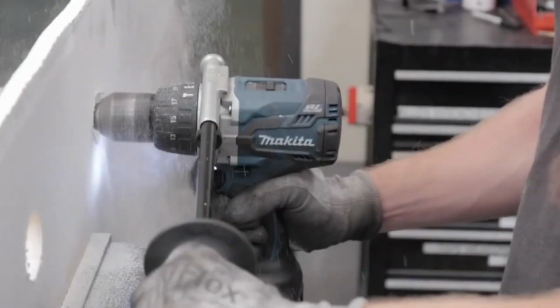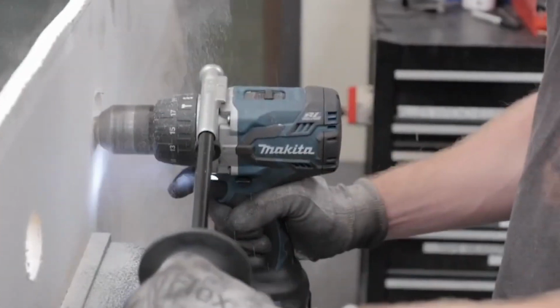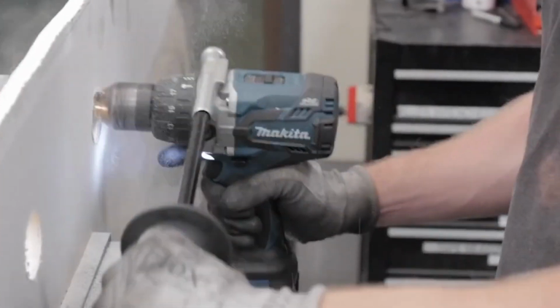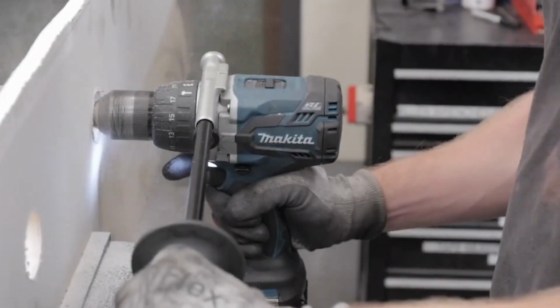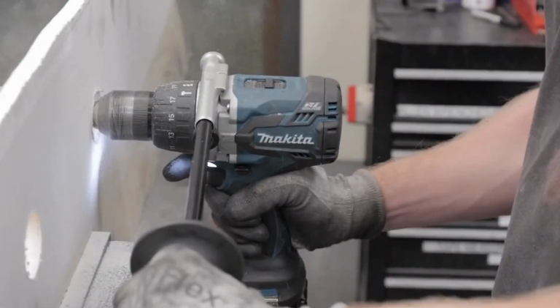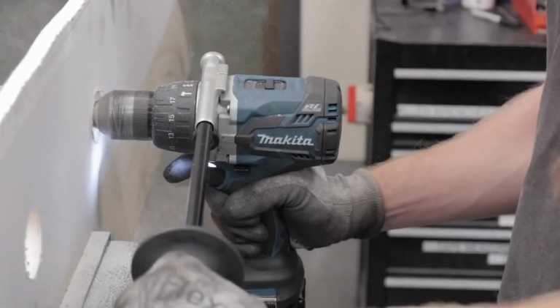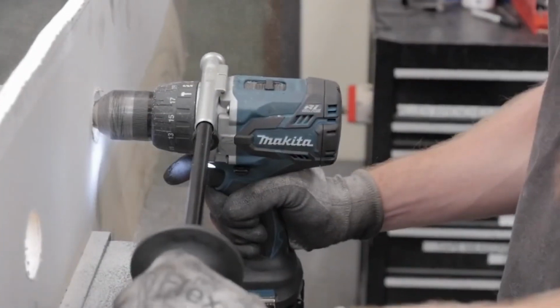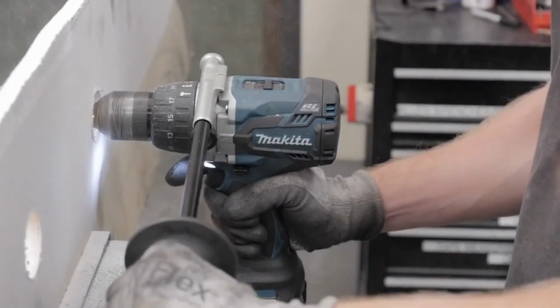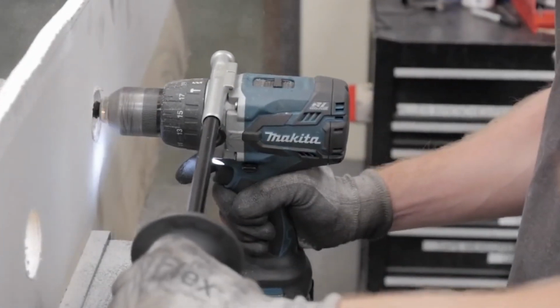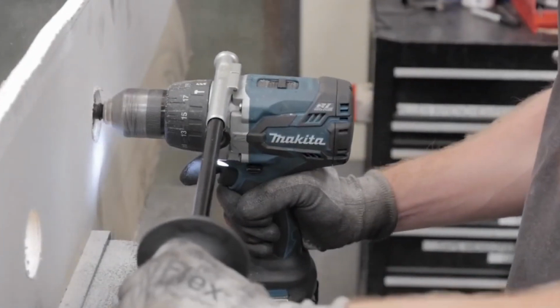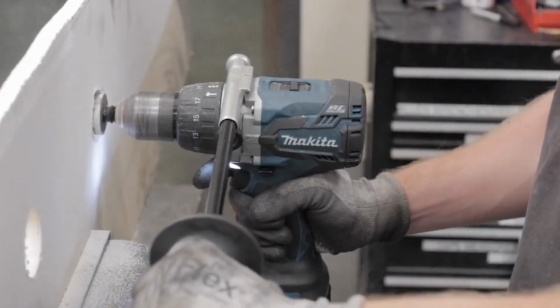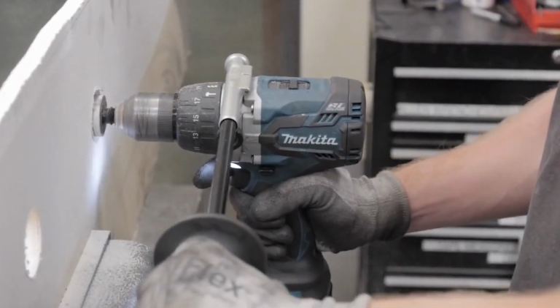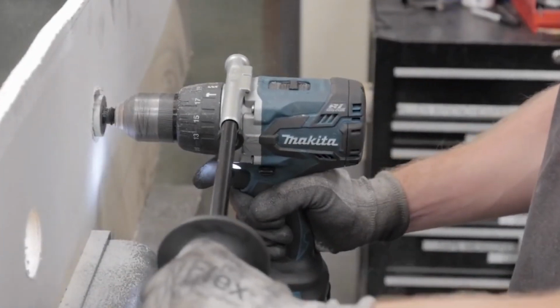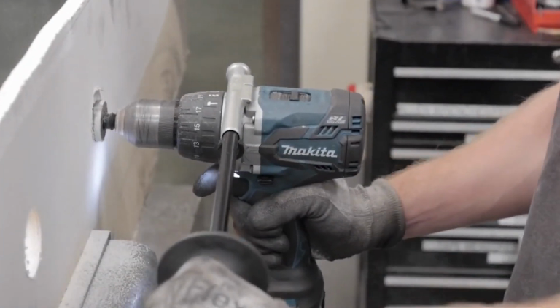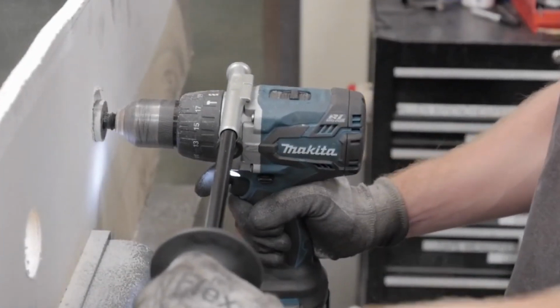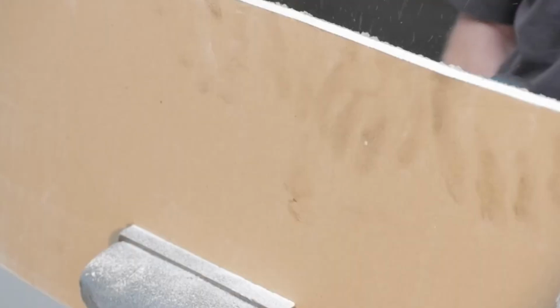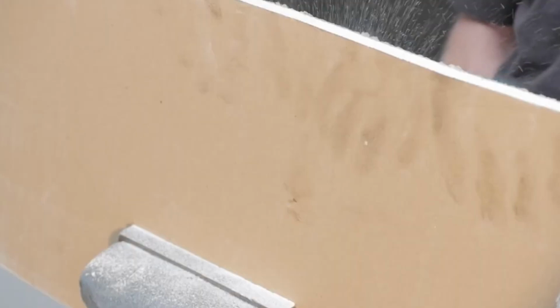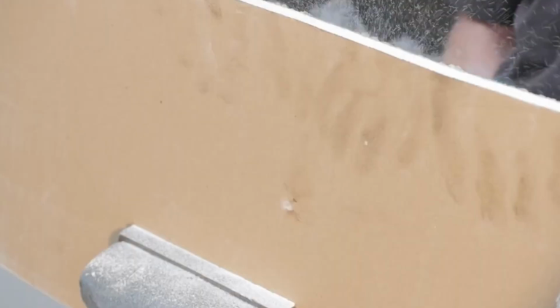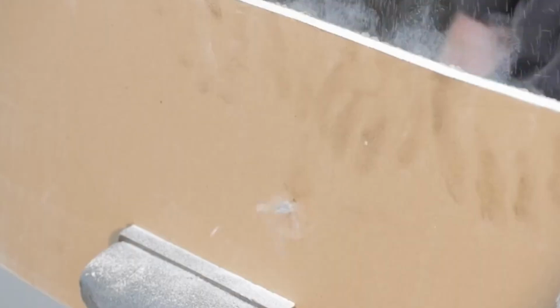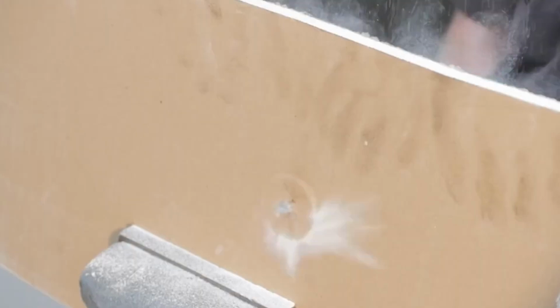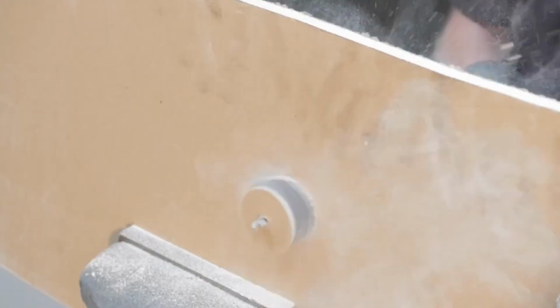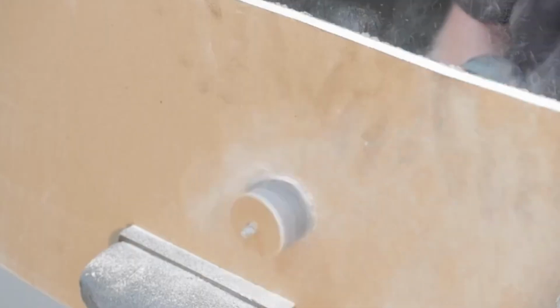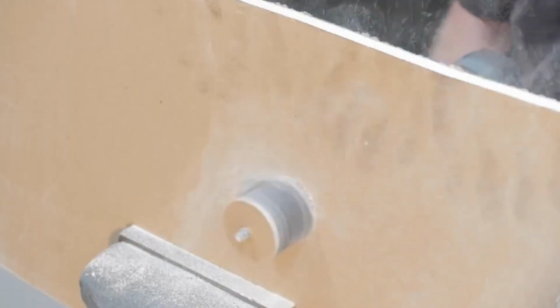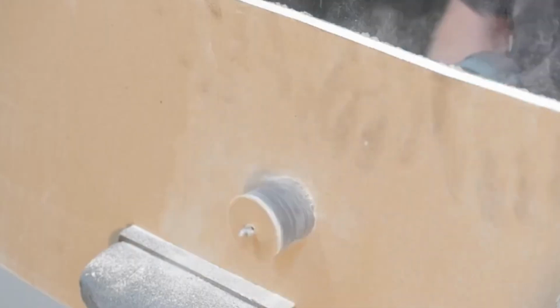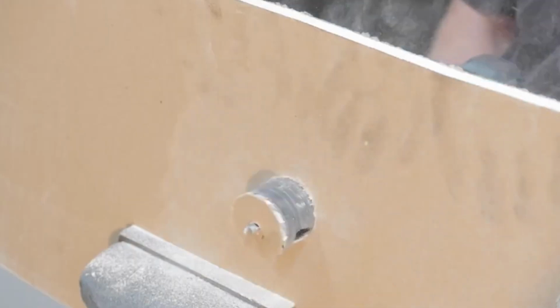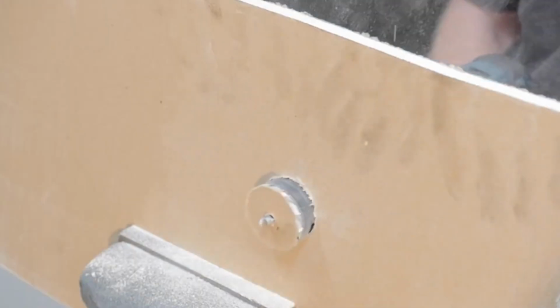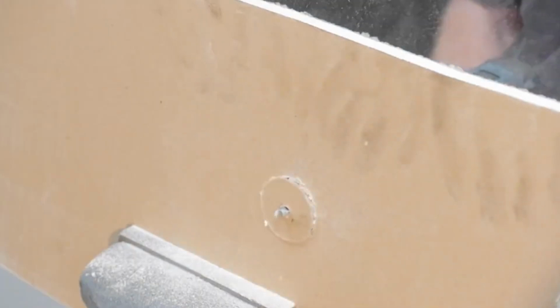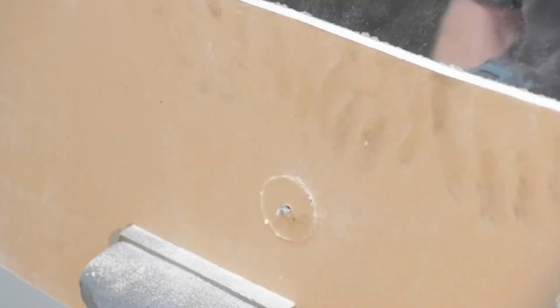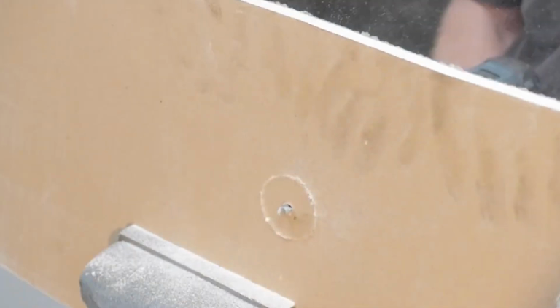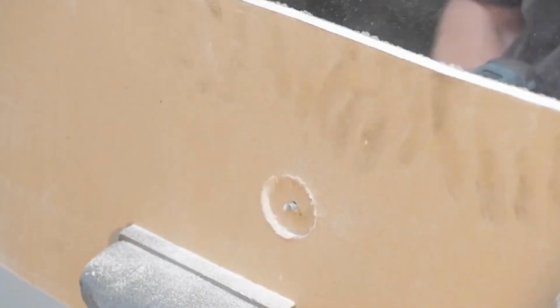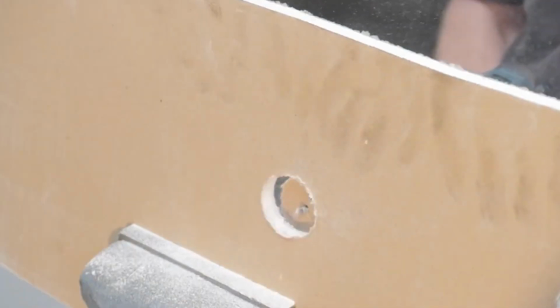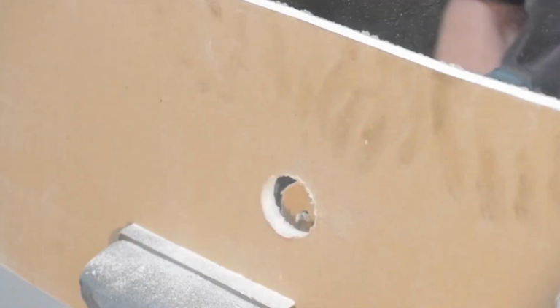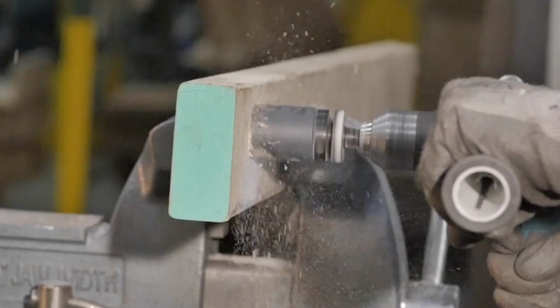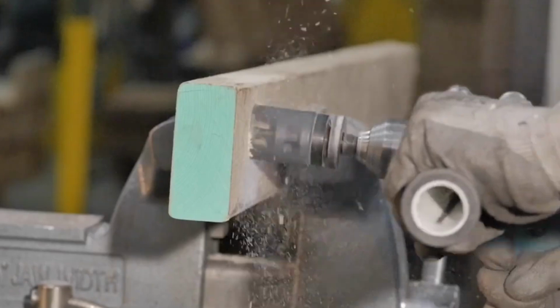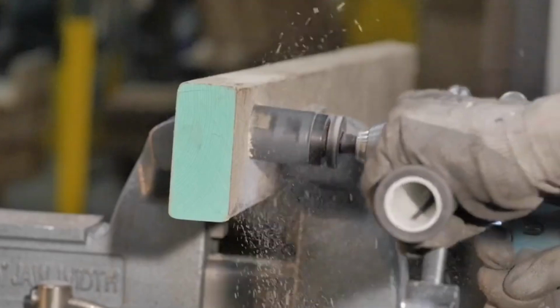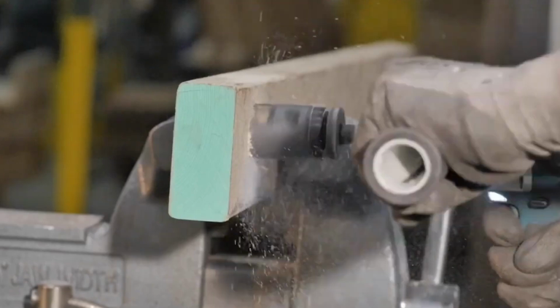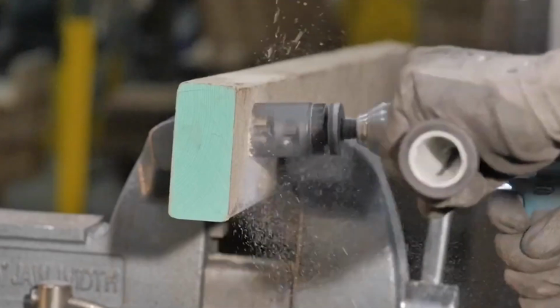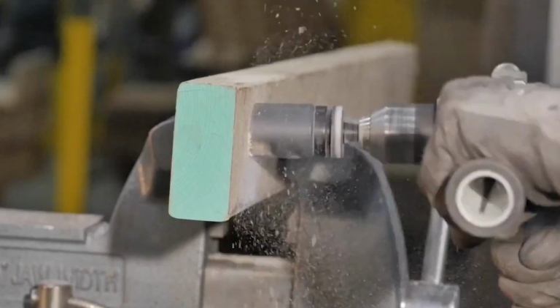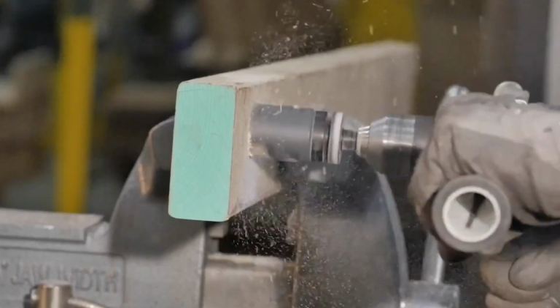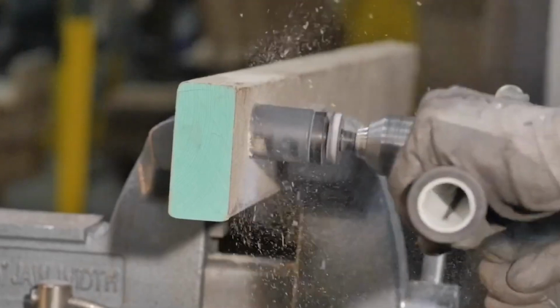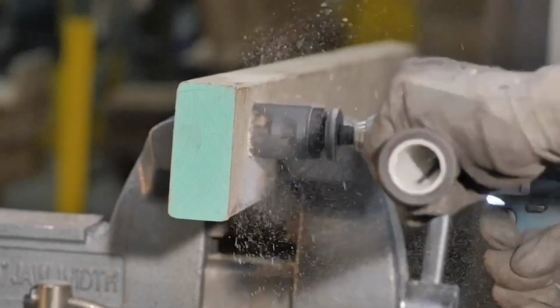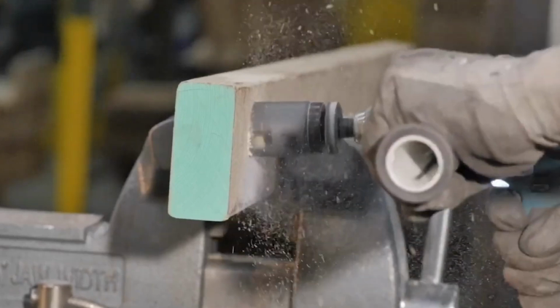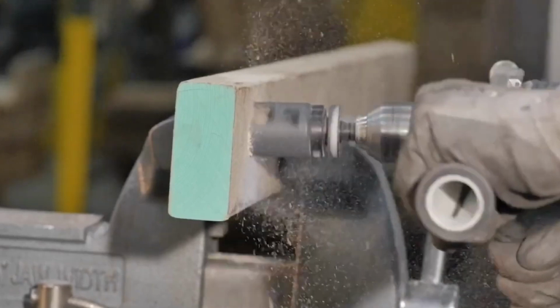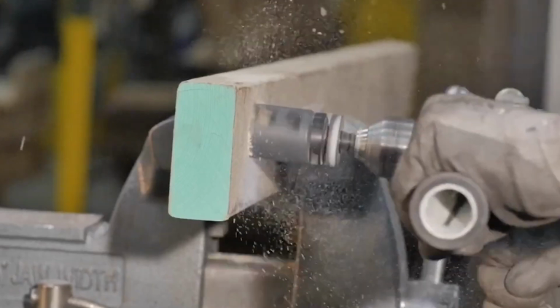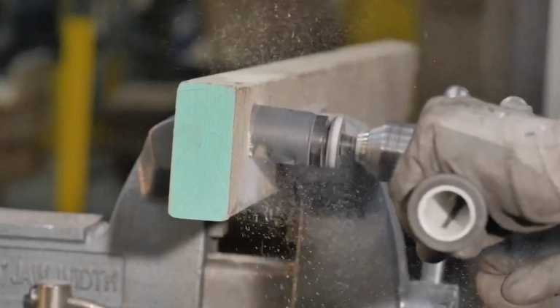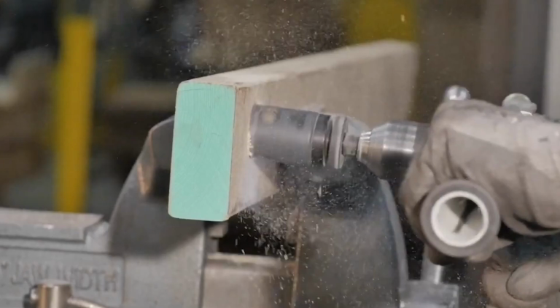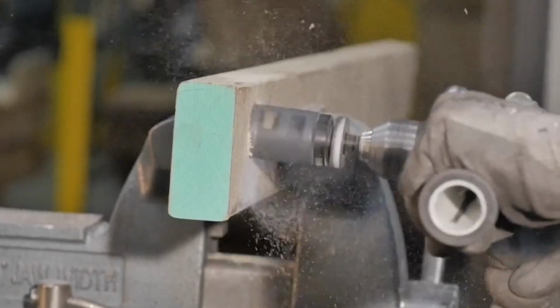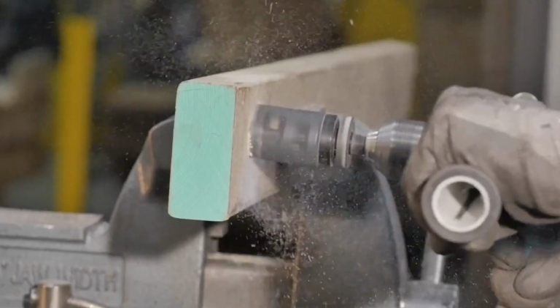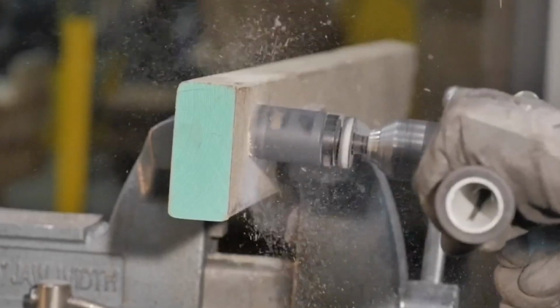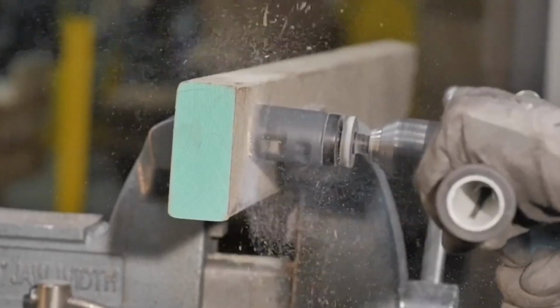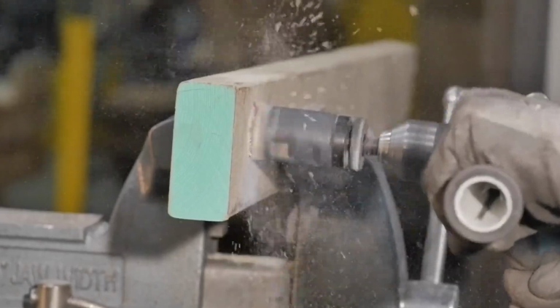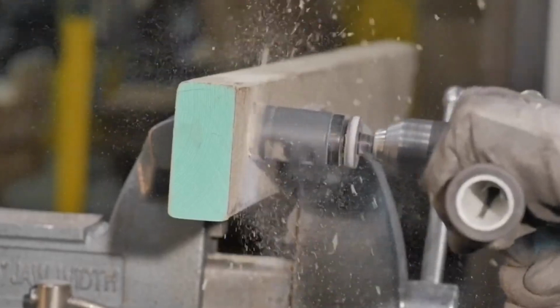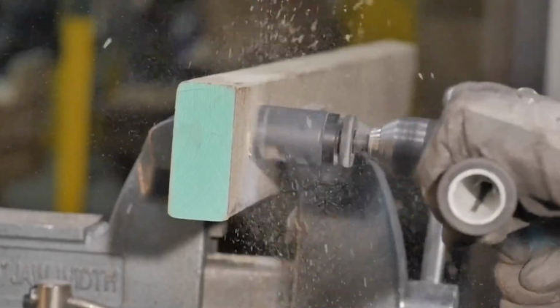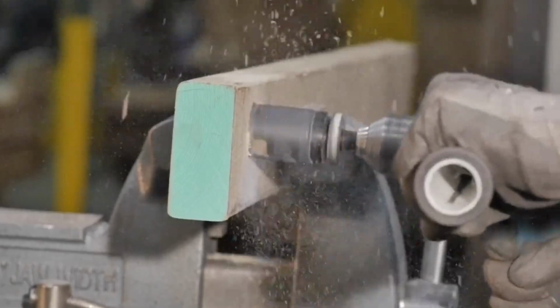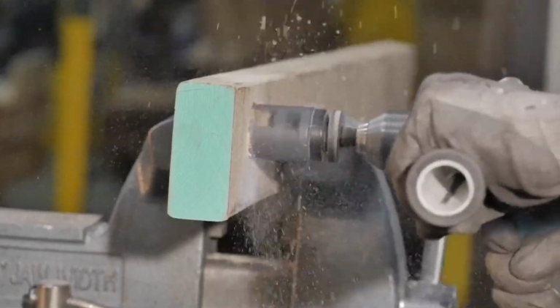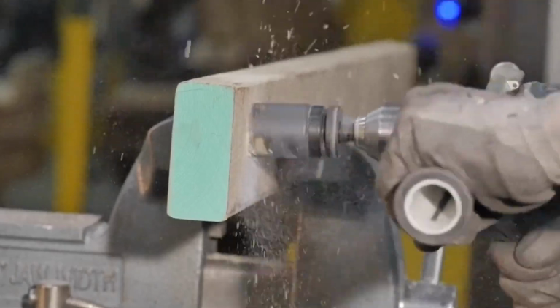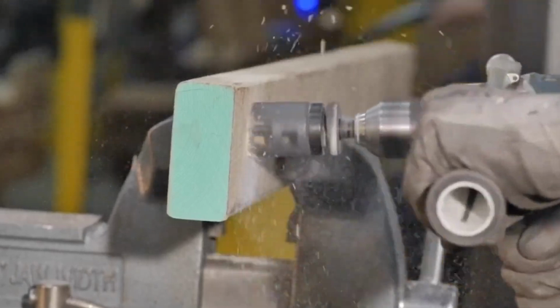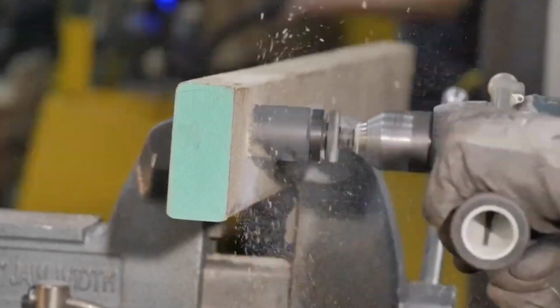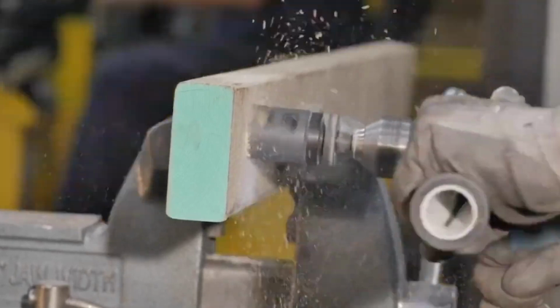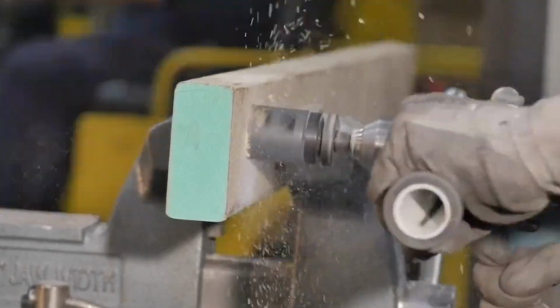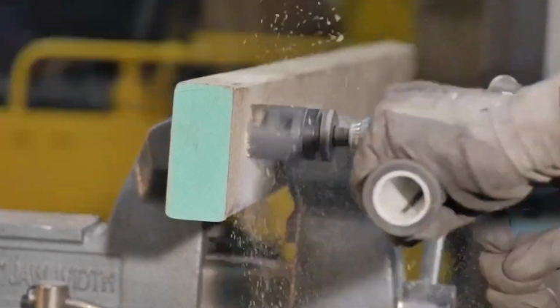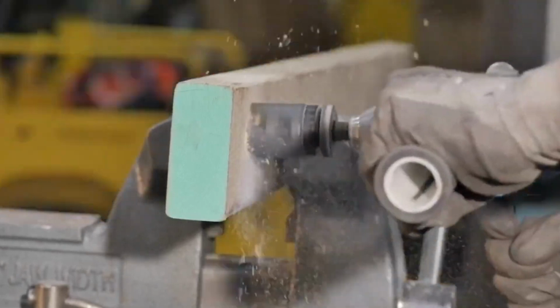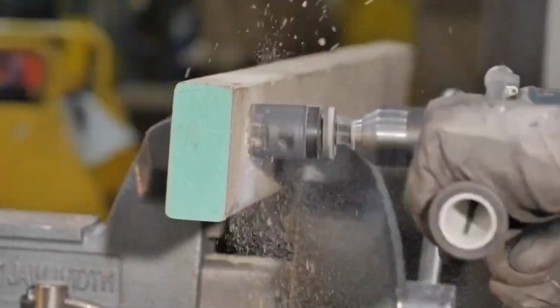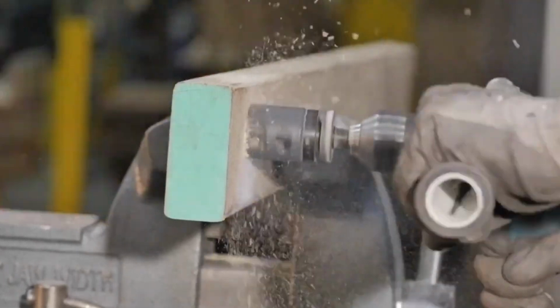Knowing when and how to properly clear chips from your hole saw will speed your cutting process and ensure the longest cutting life for your hole saw.